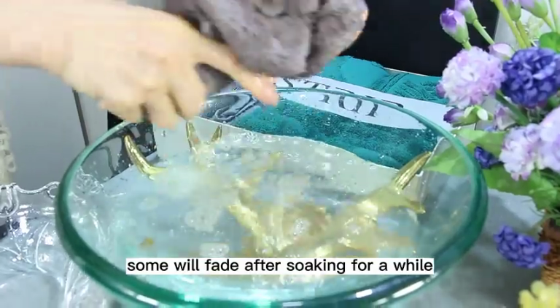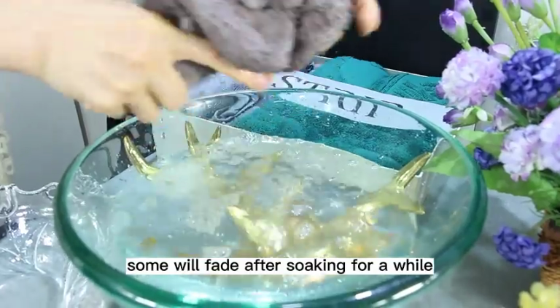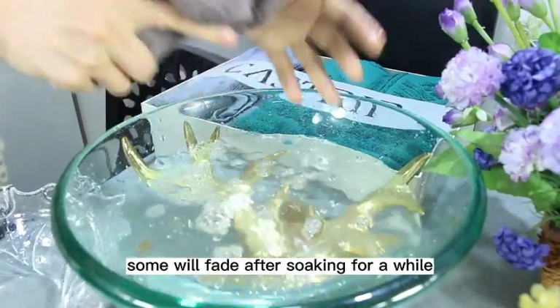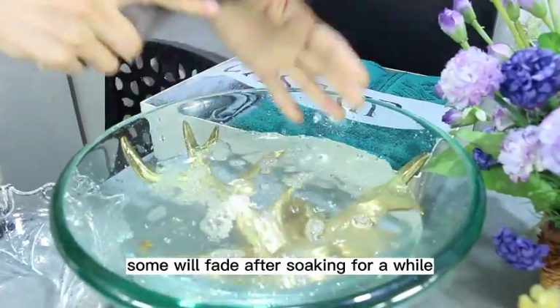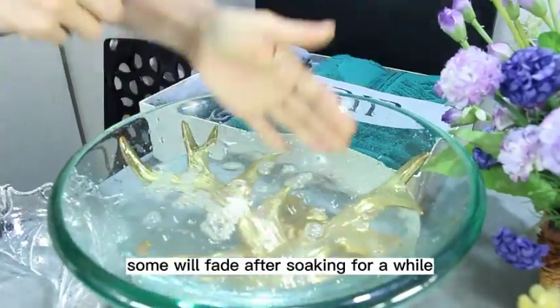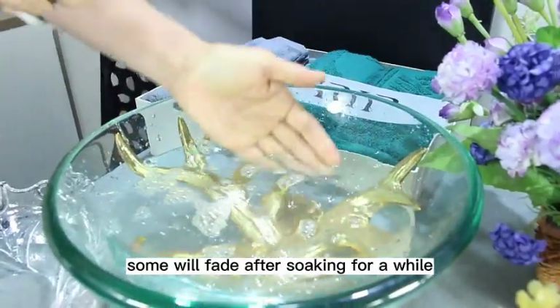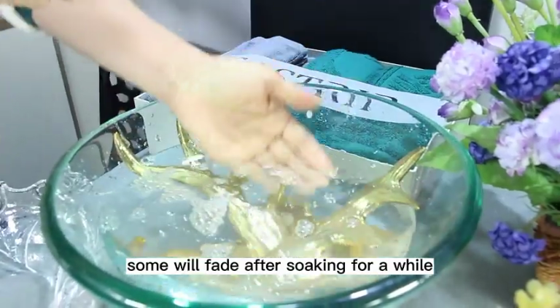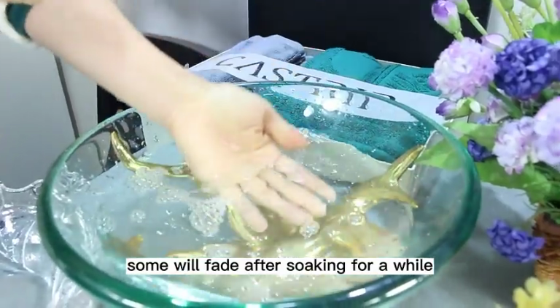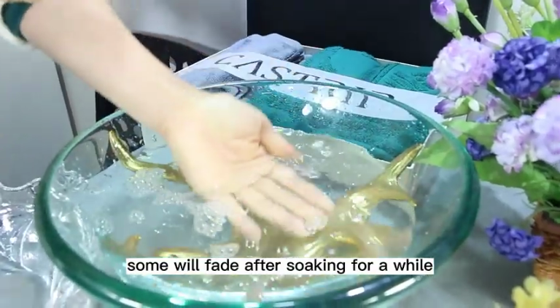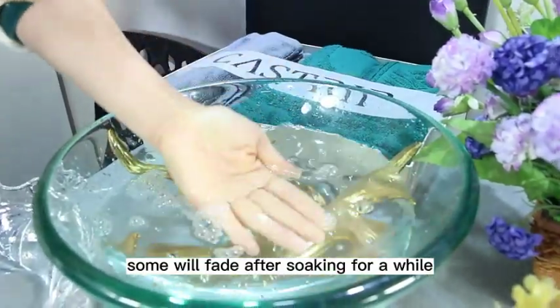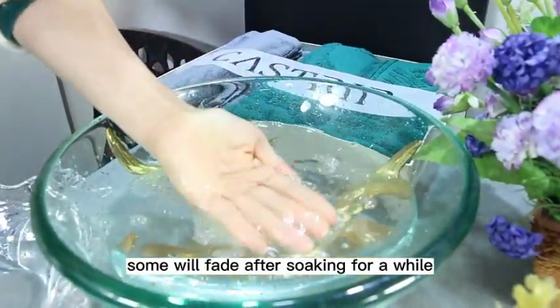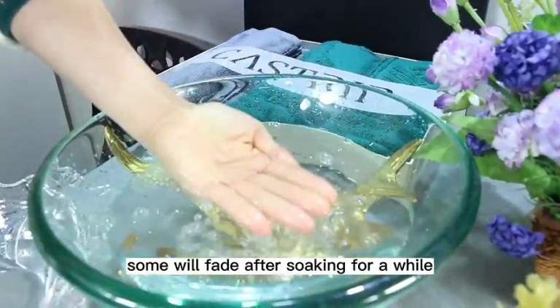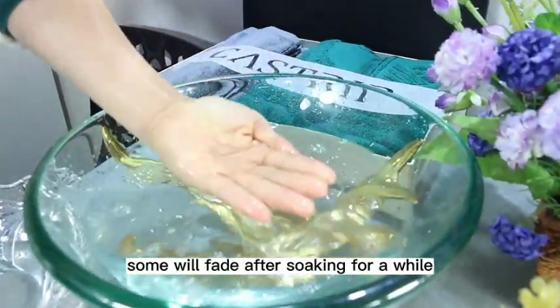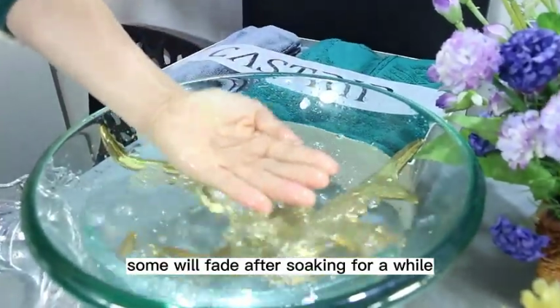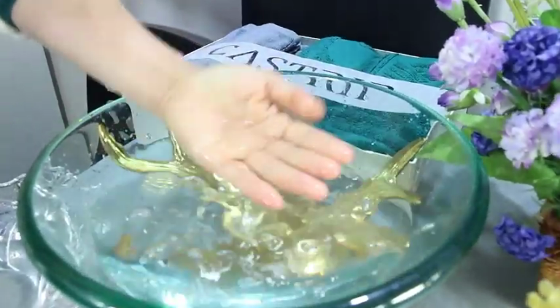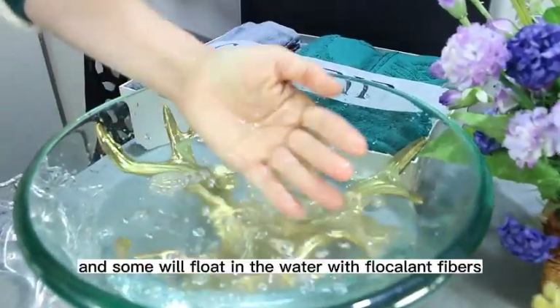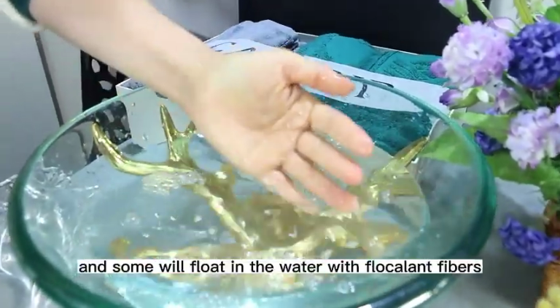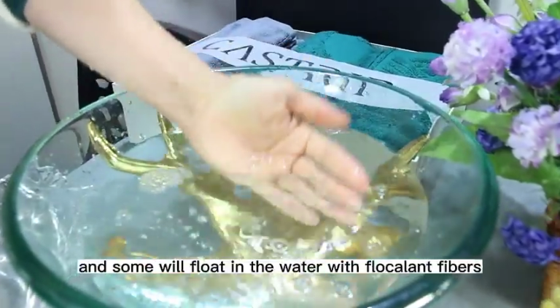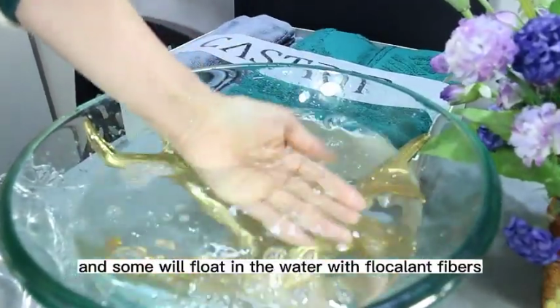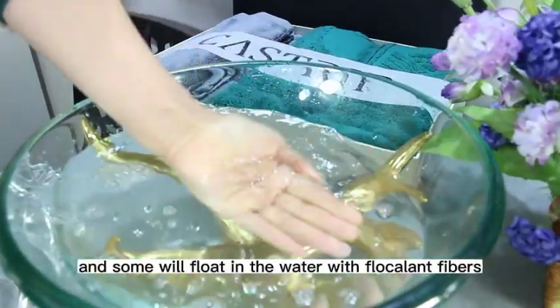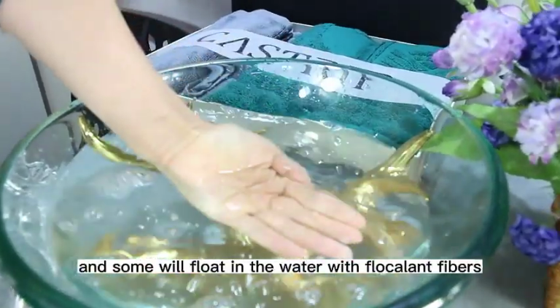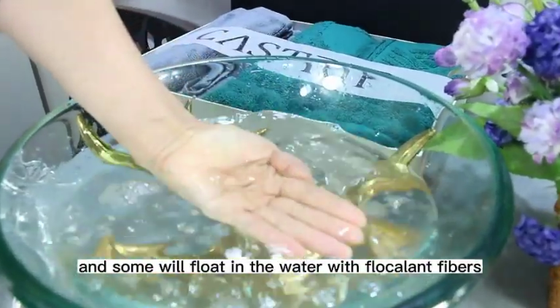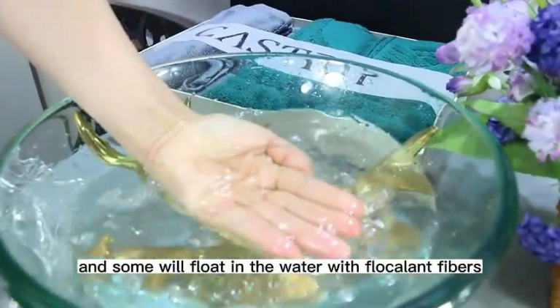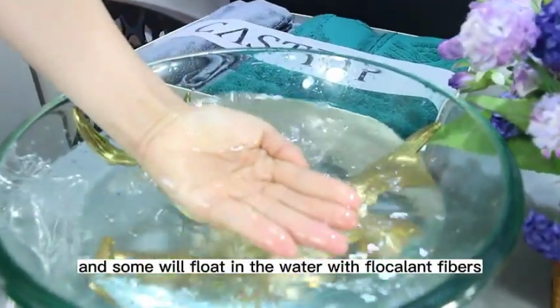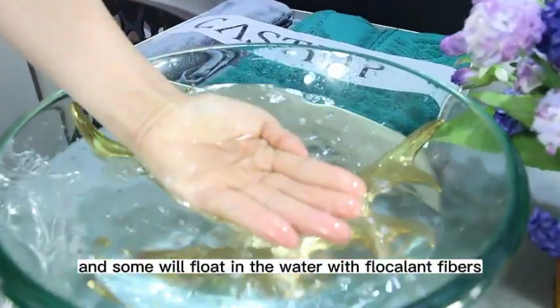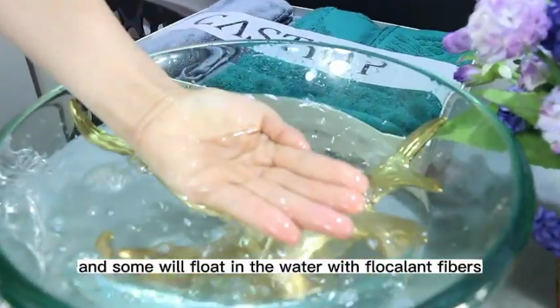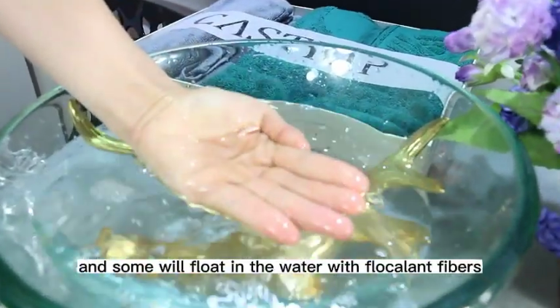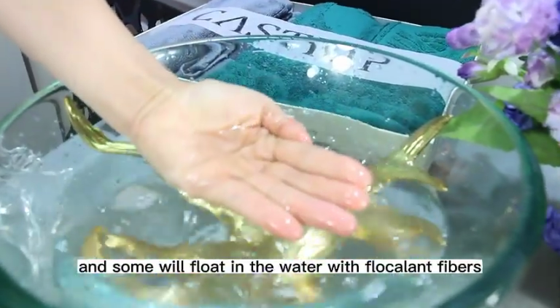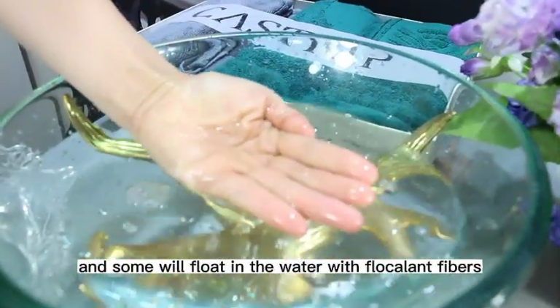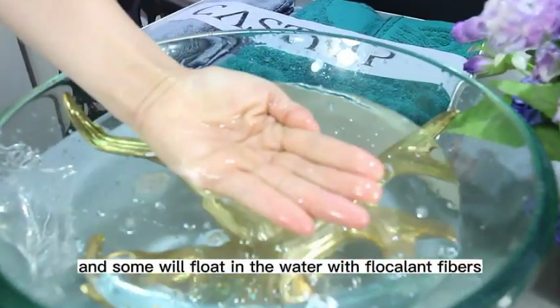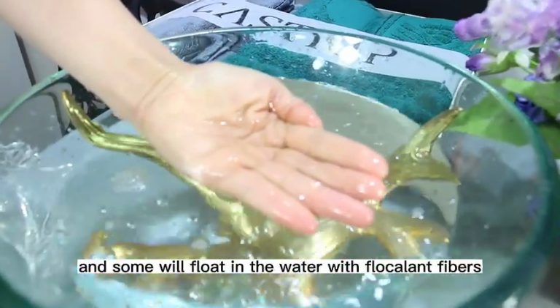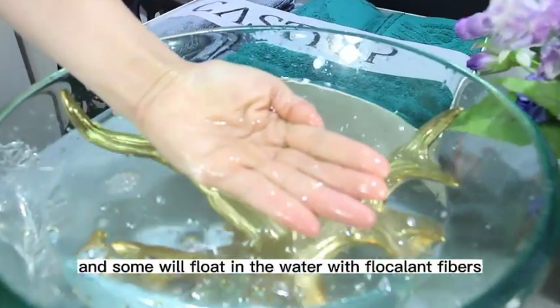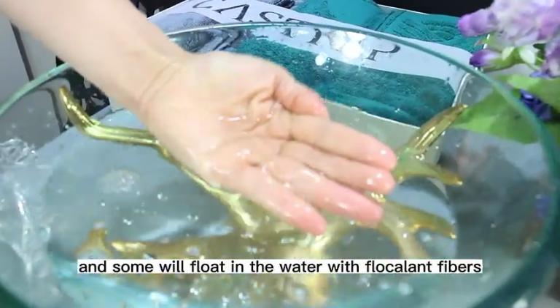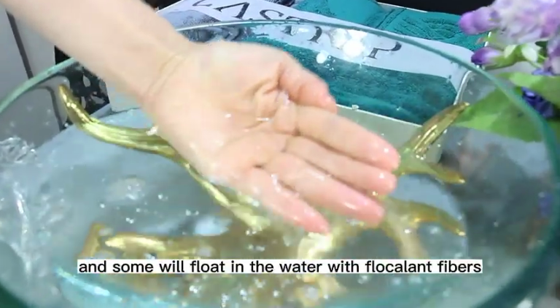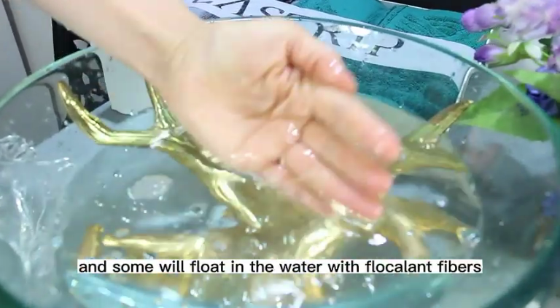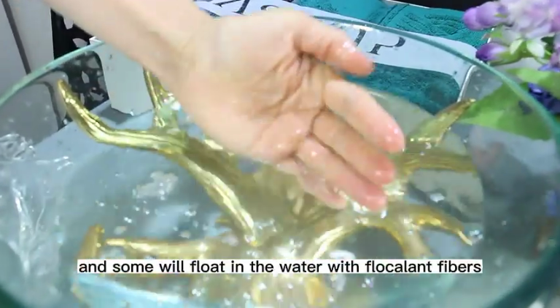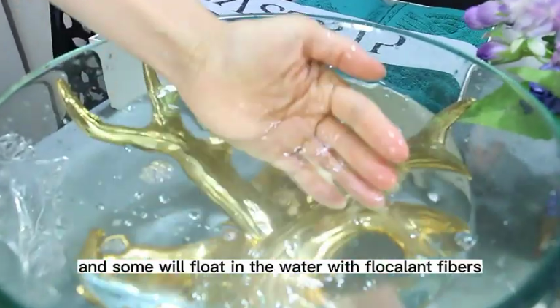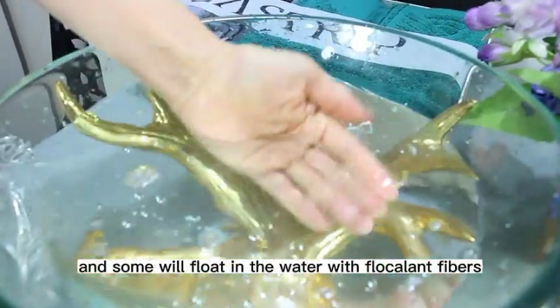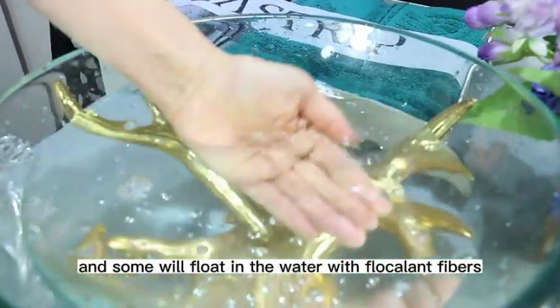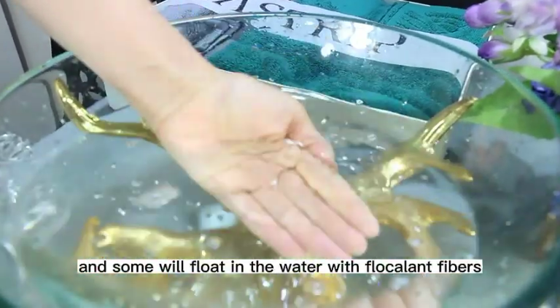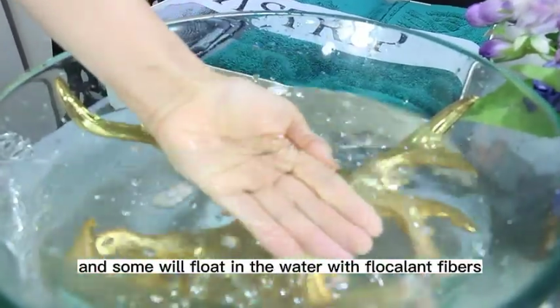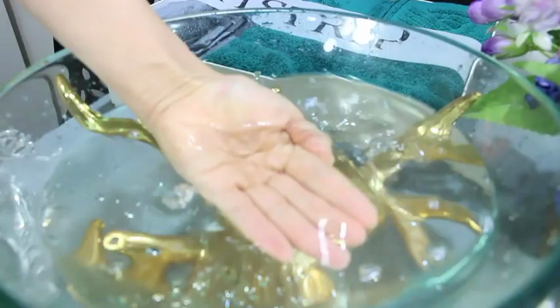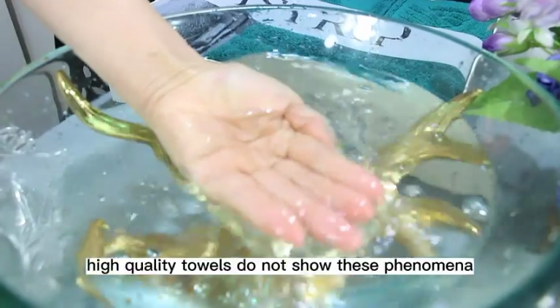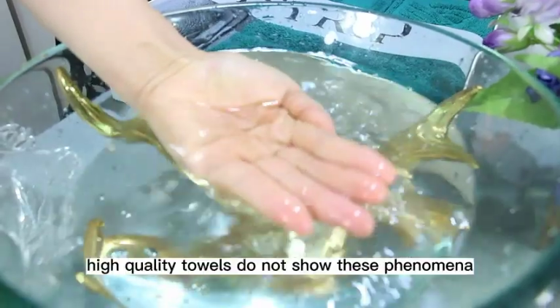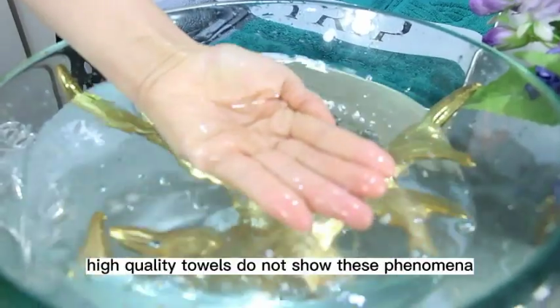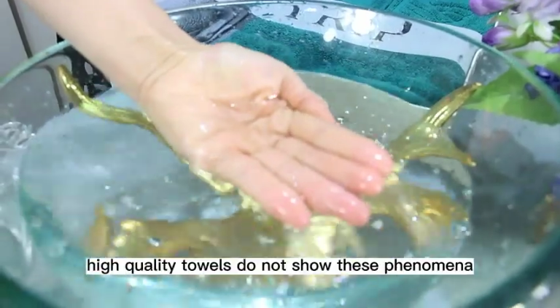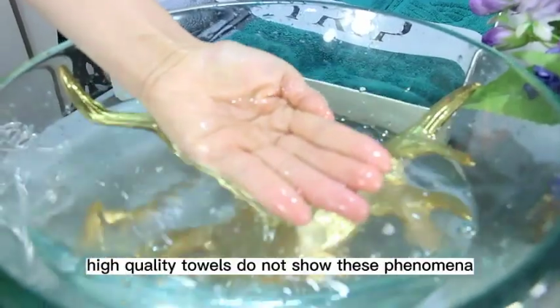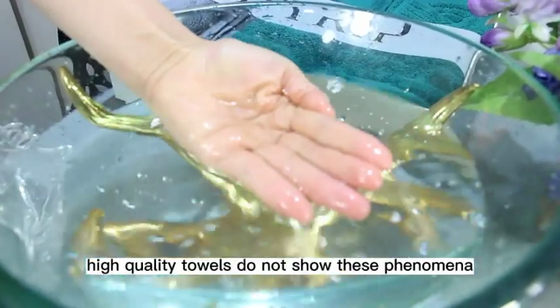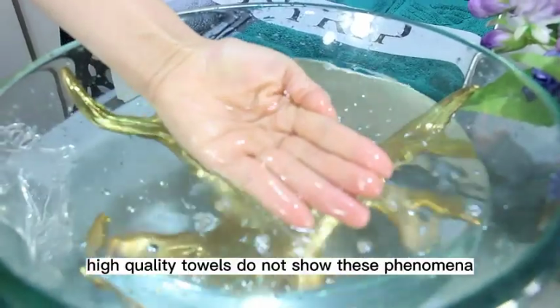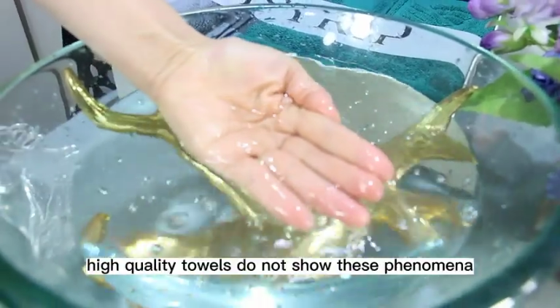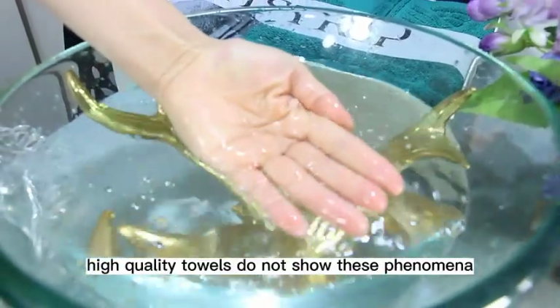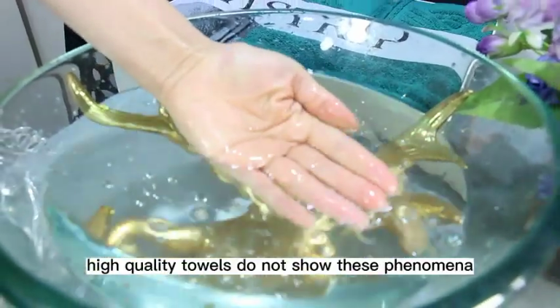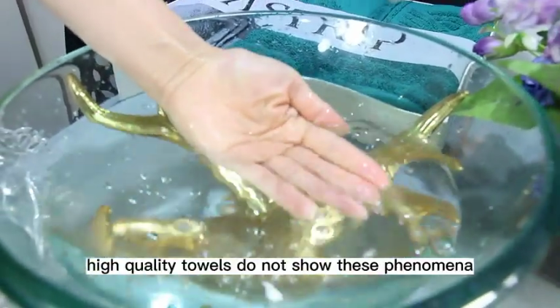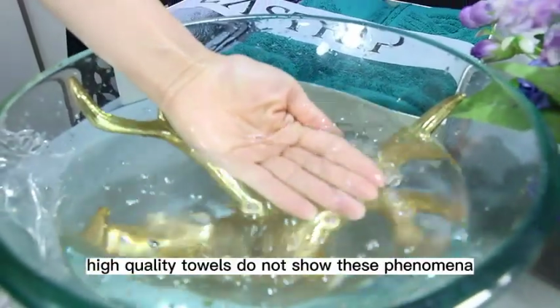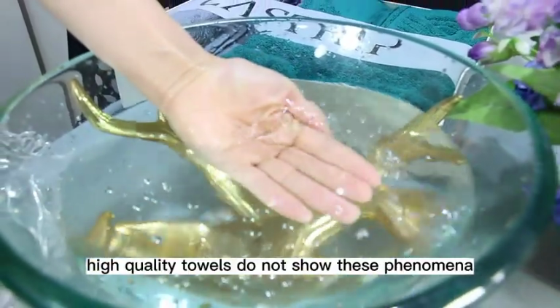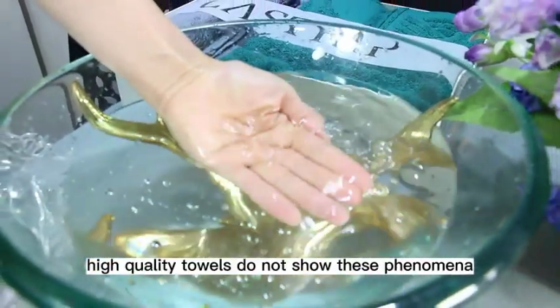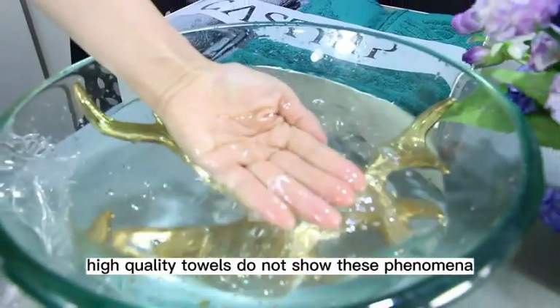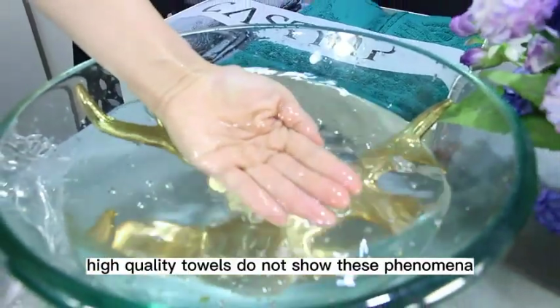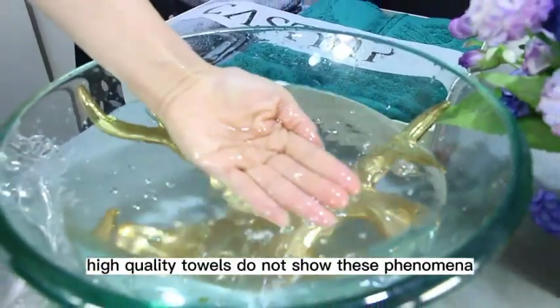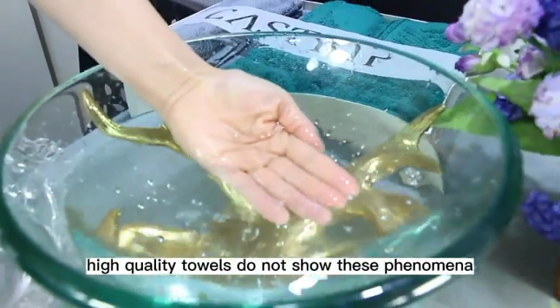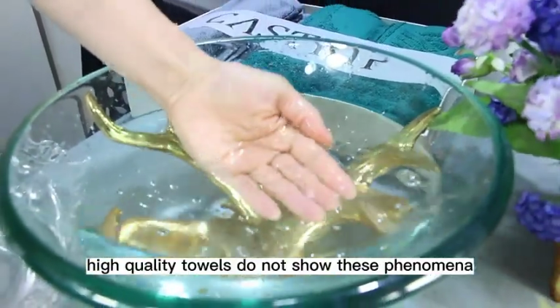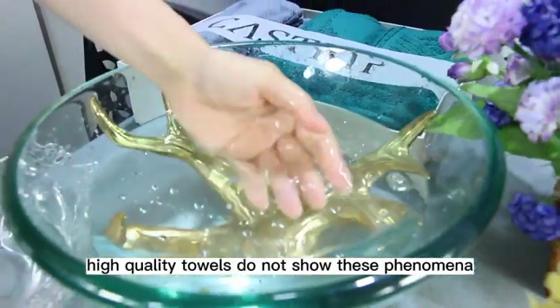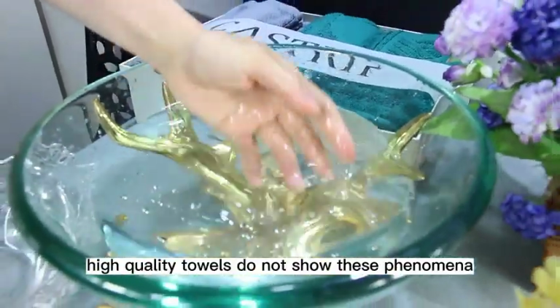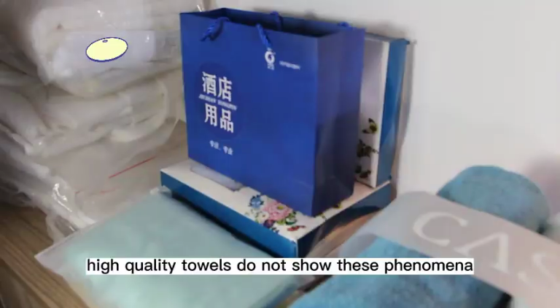Fourth, do a water soak test. Poor quality towels are less absorbent — some will fade after soaking for a while, and some will float in the water with flocculent fibers. High quality towels do not show these phenomena.